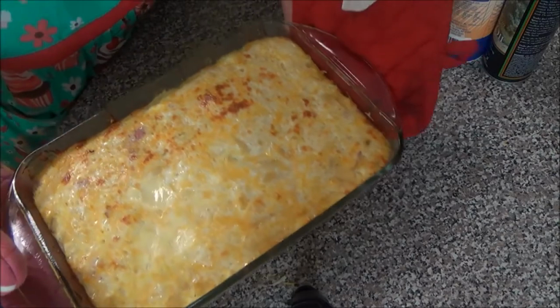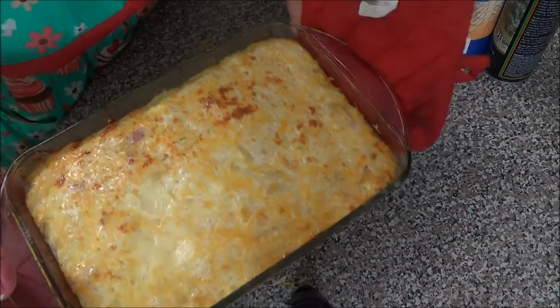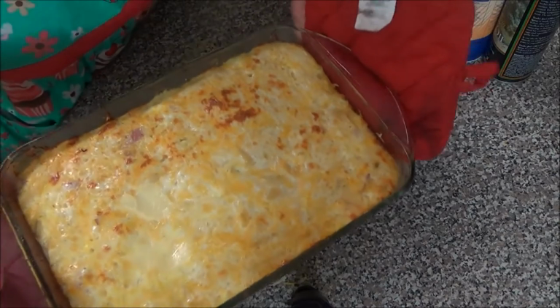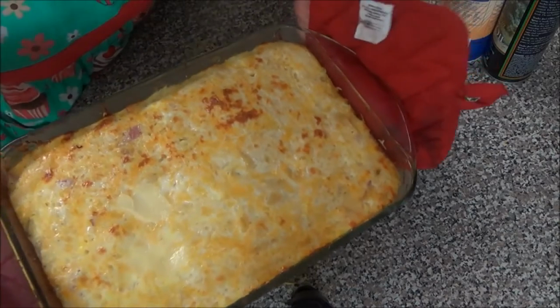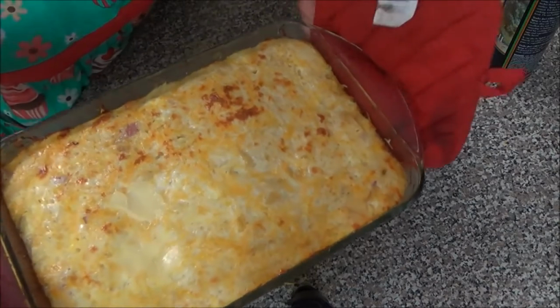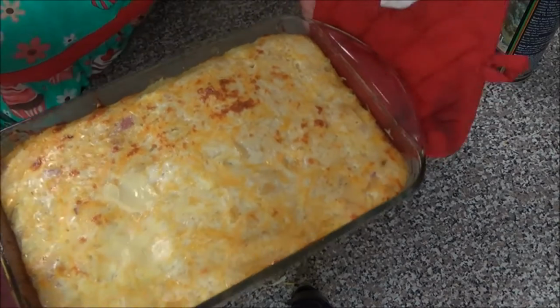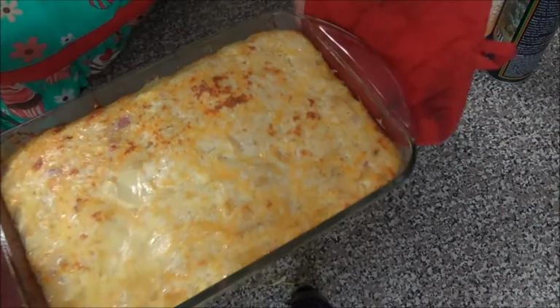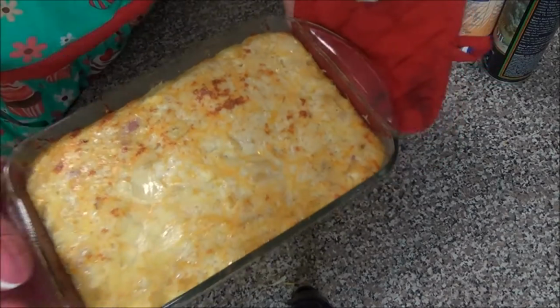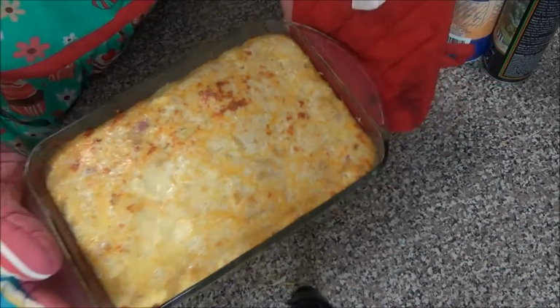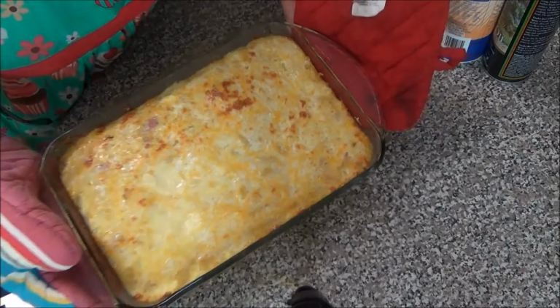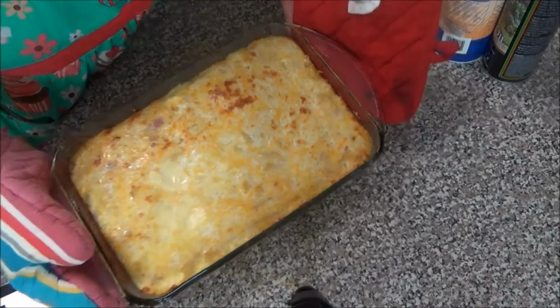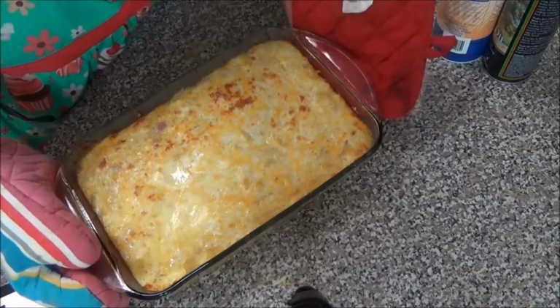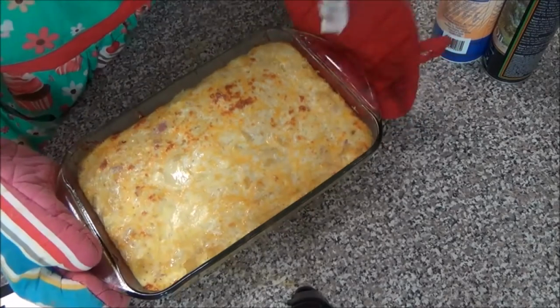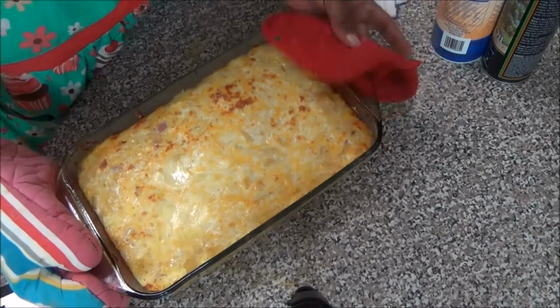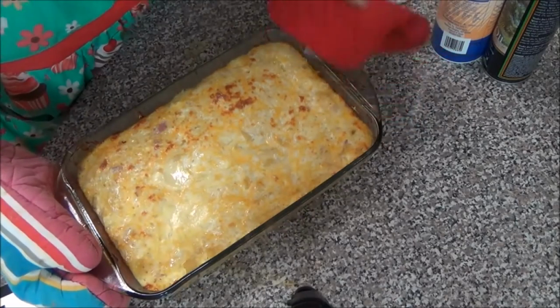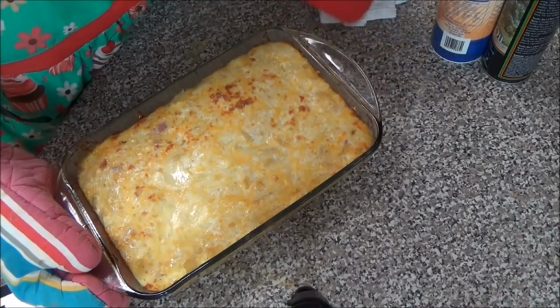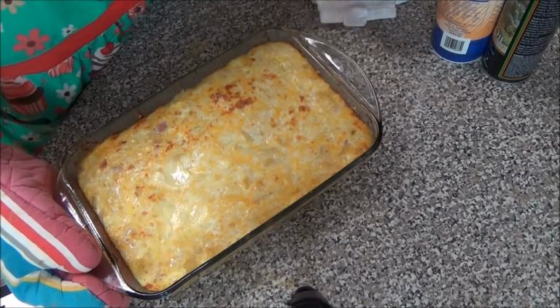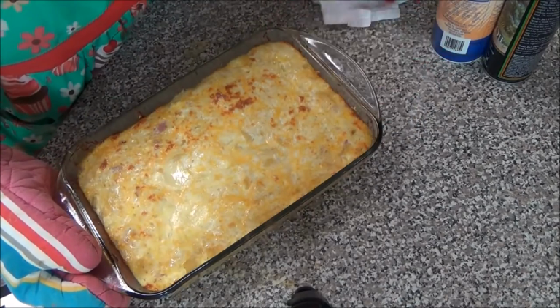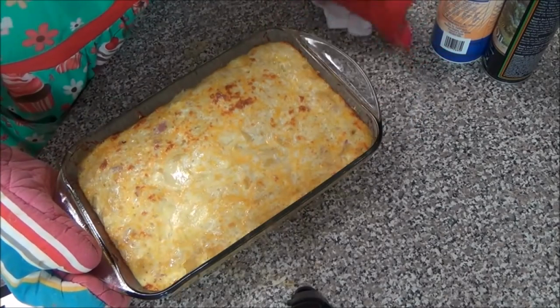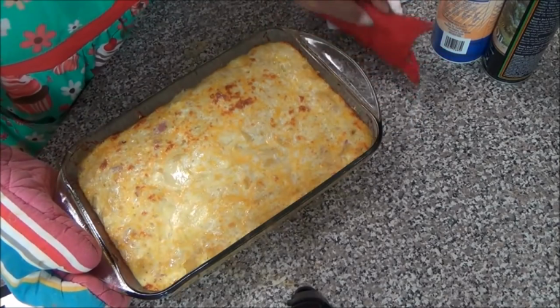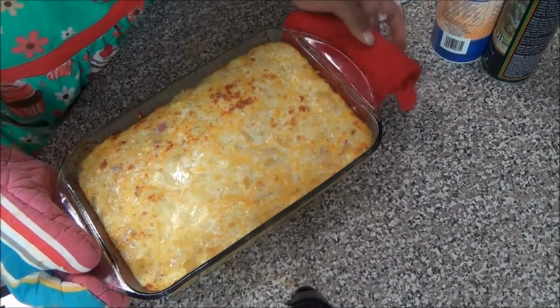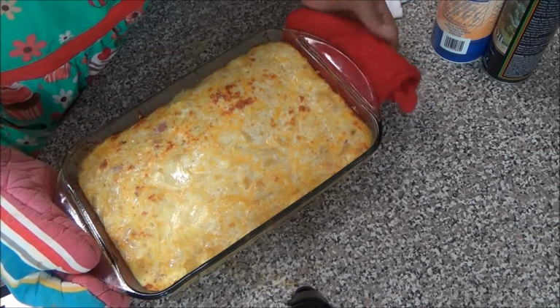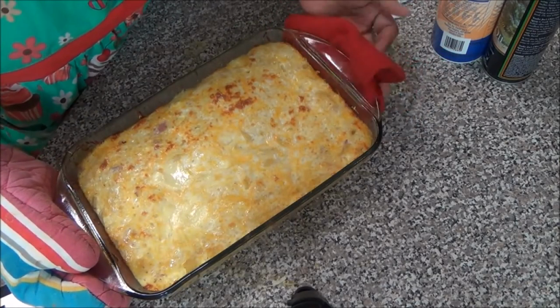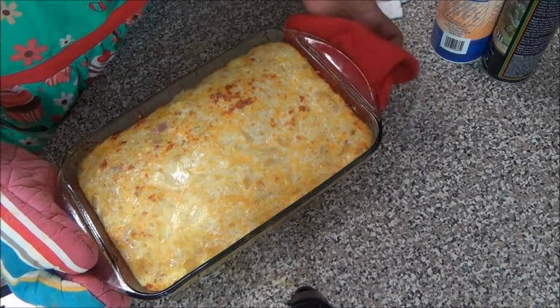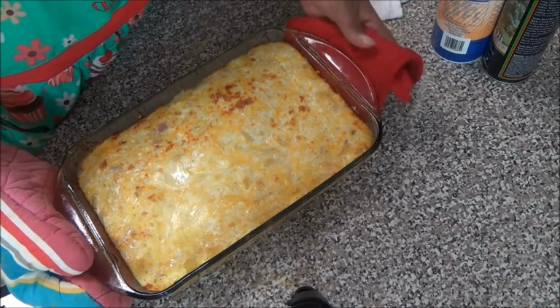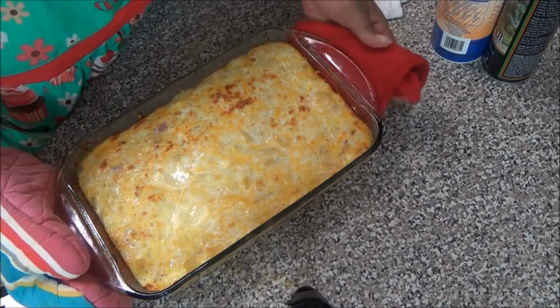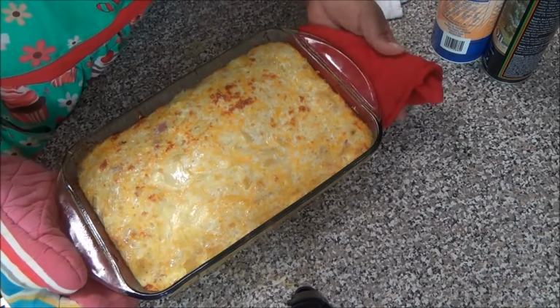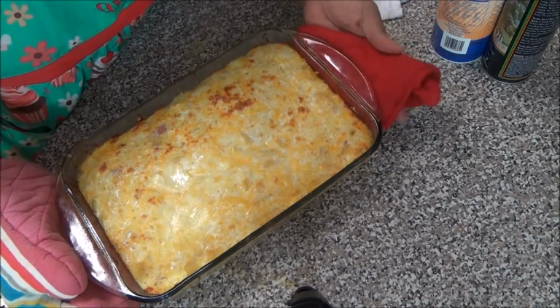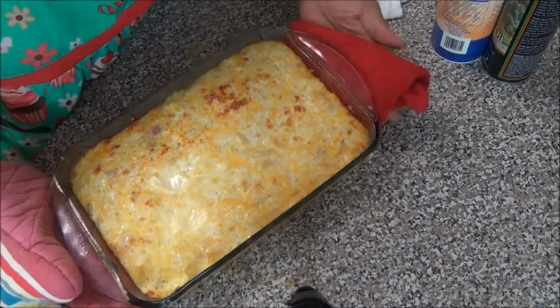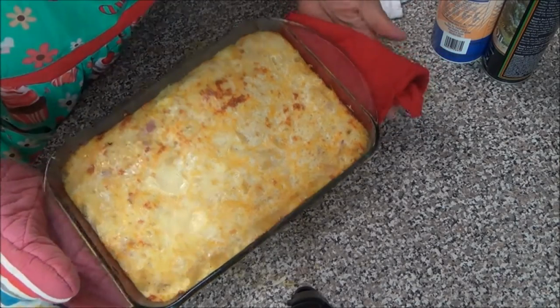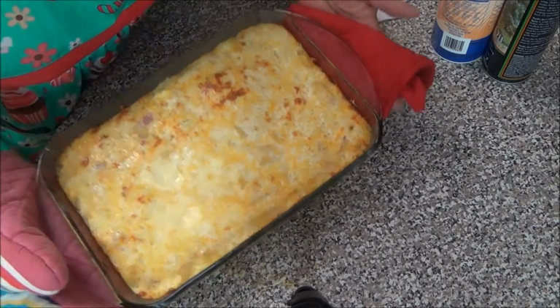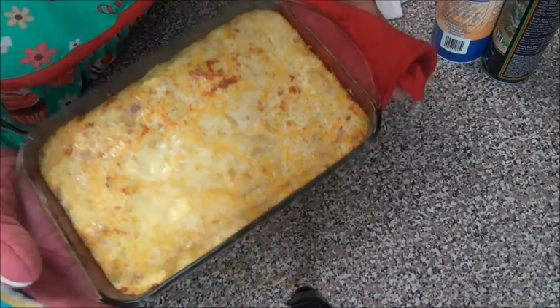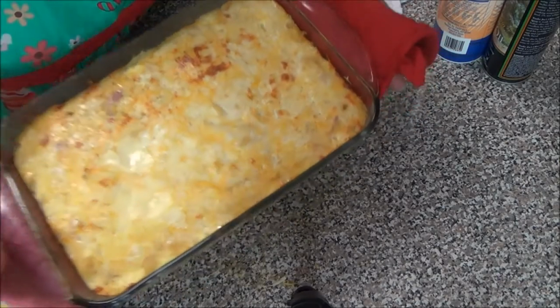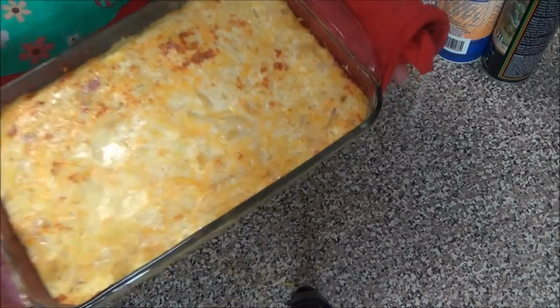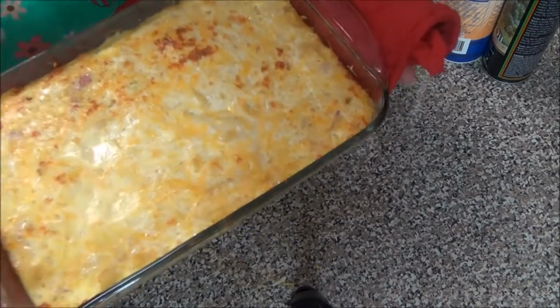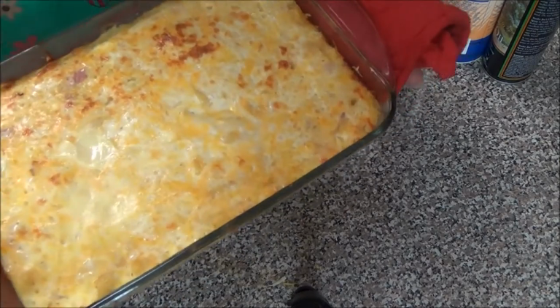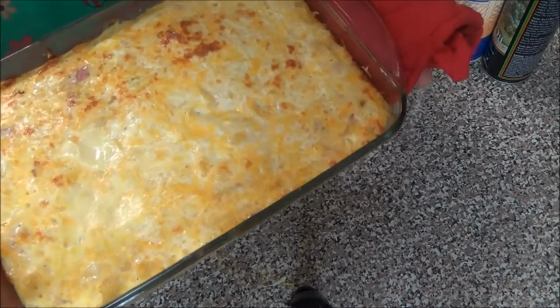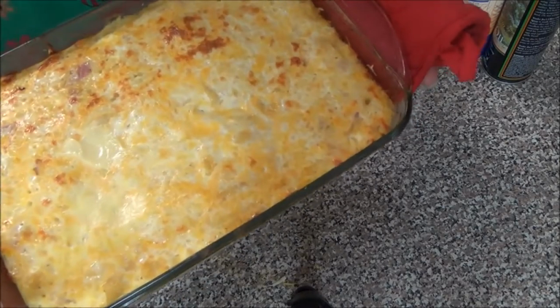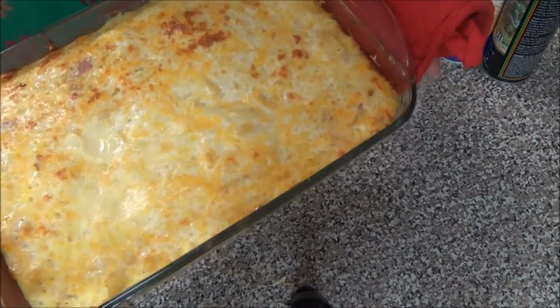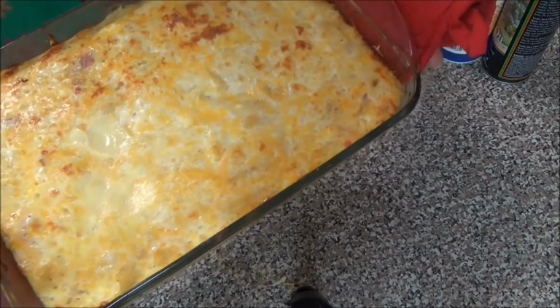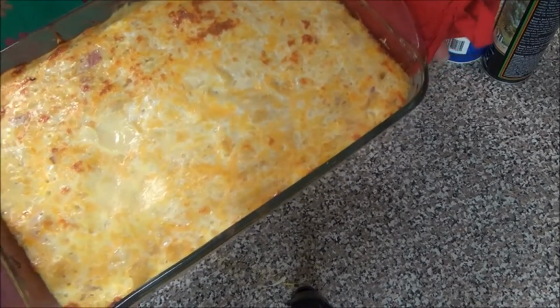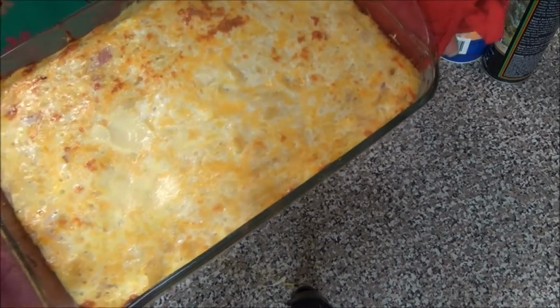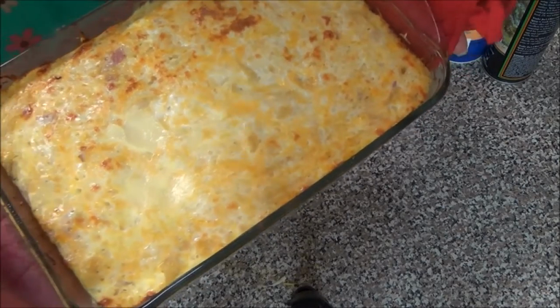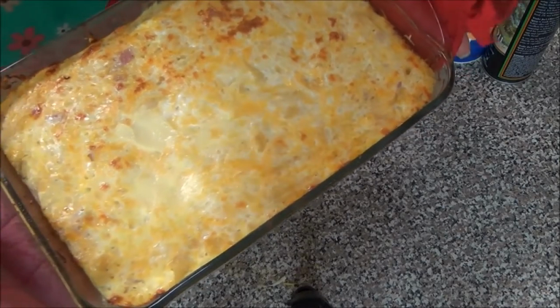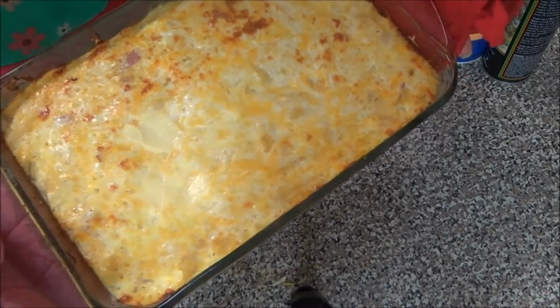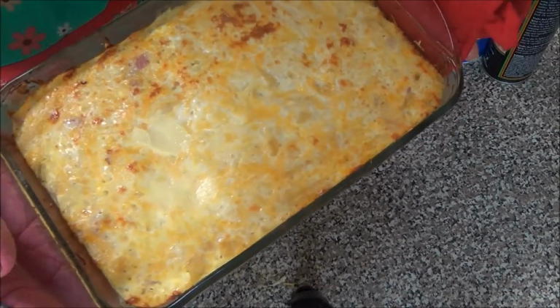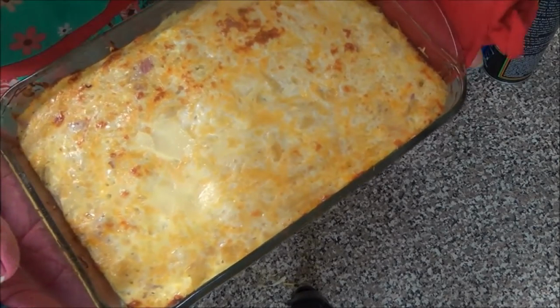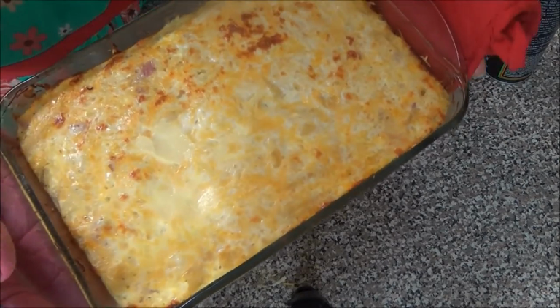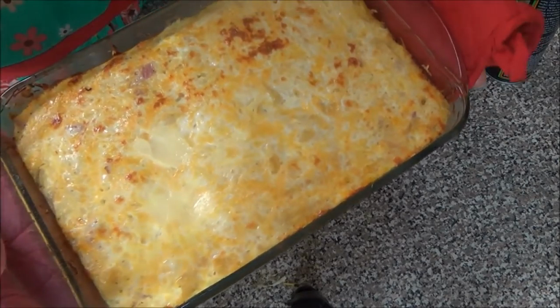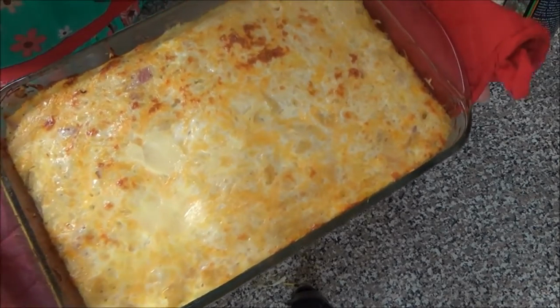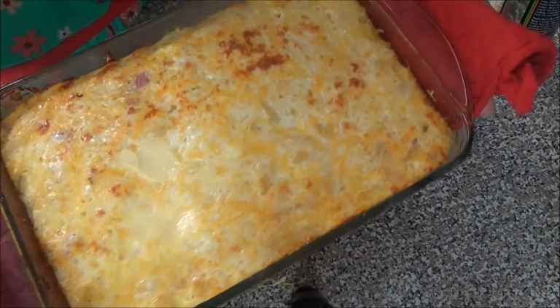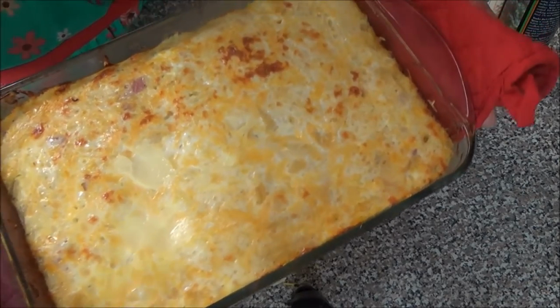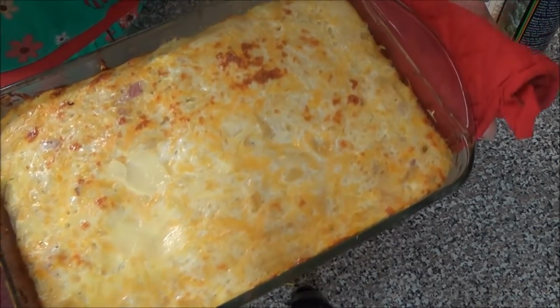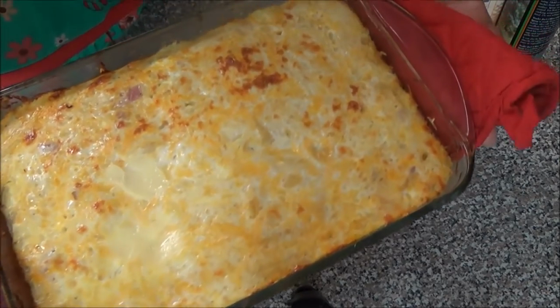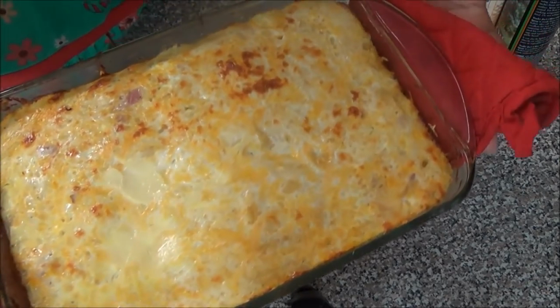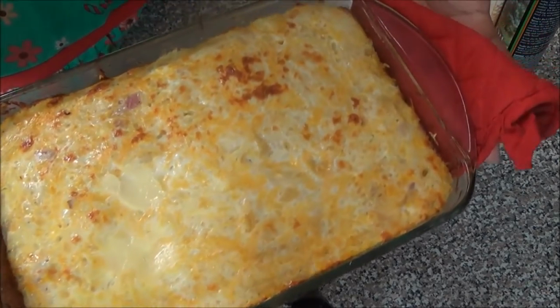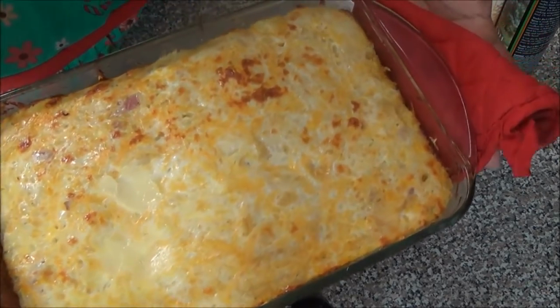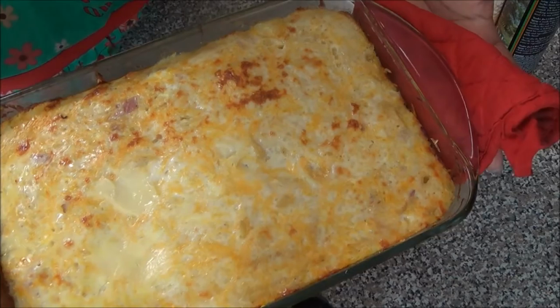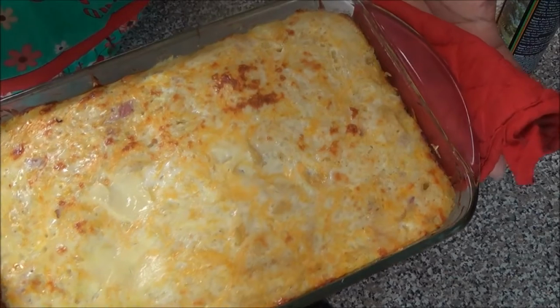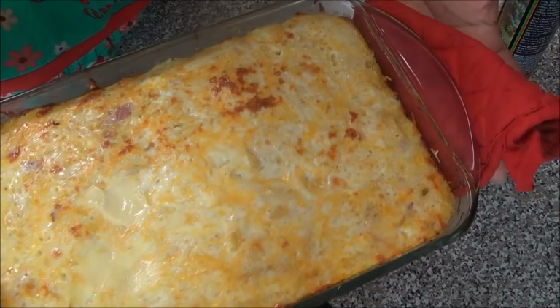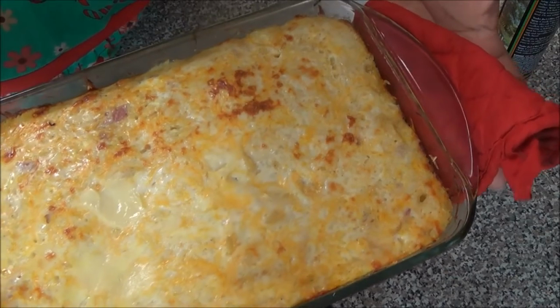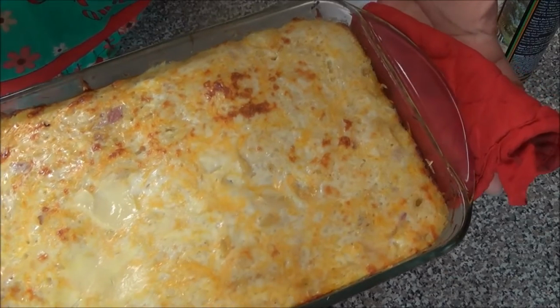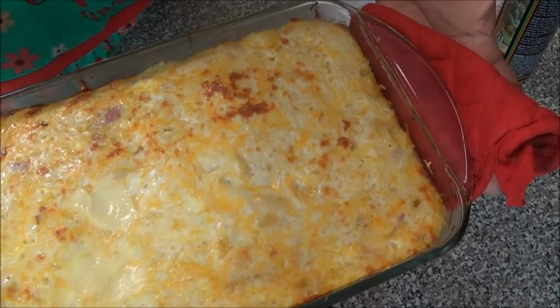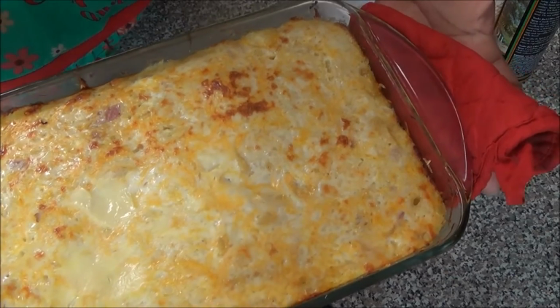Greetings Raywatchers and friends. Welcome back to my channel Fit to Love Me with Love Fuller. I'm Love Fuller and I'm here with the Cooking with Love video.